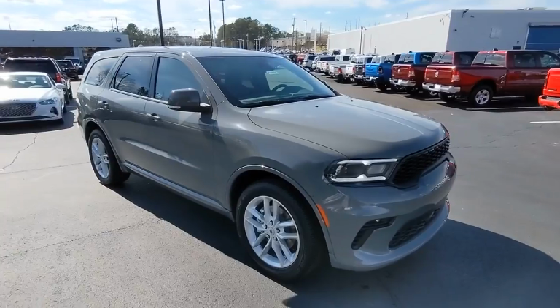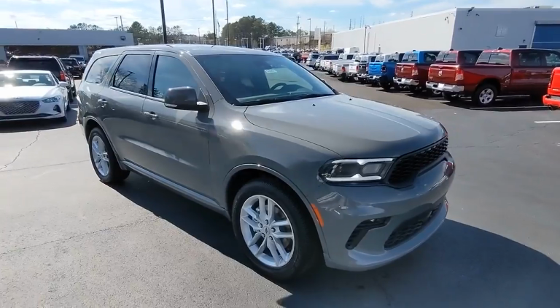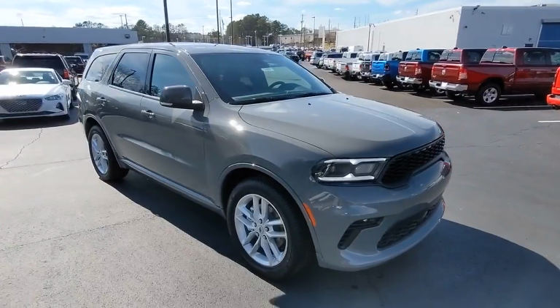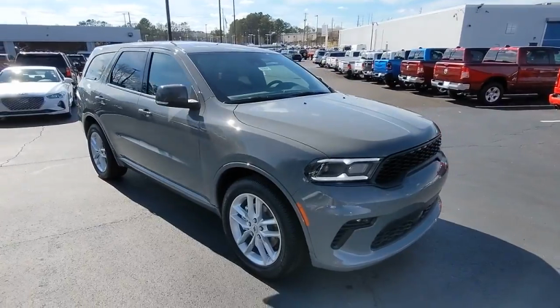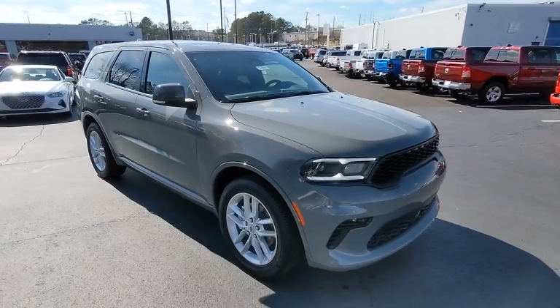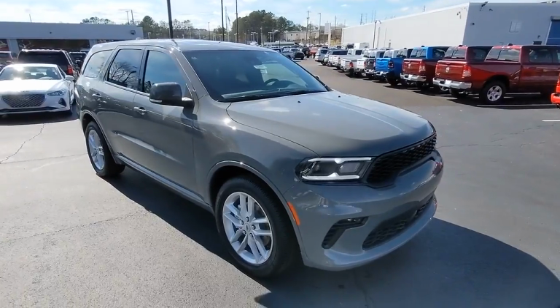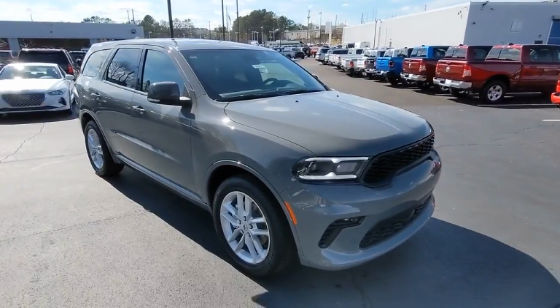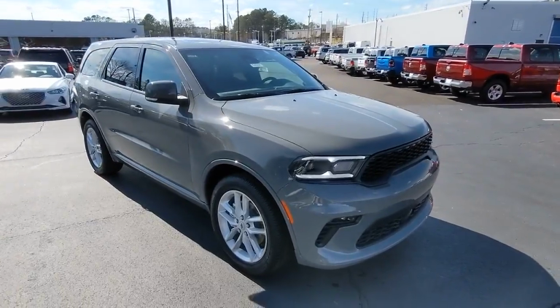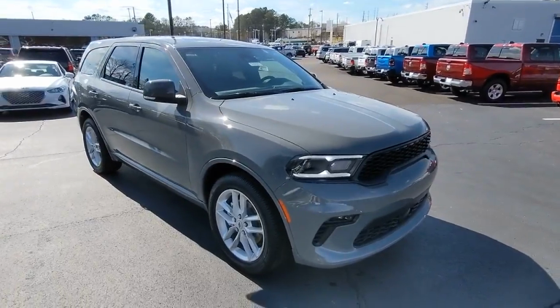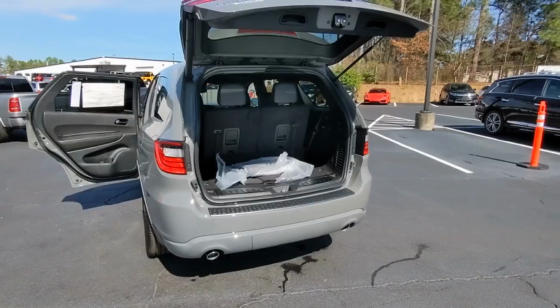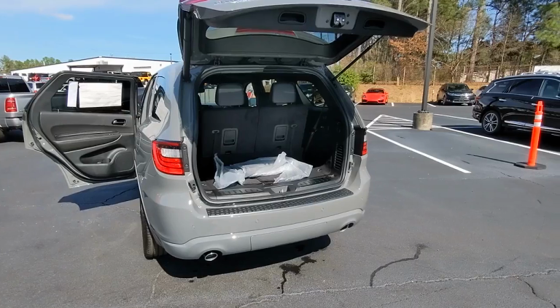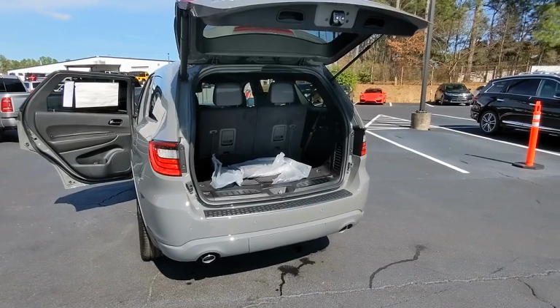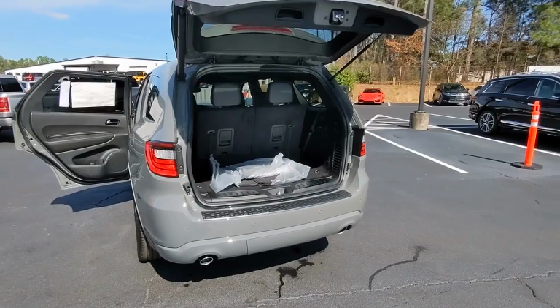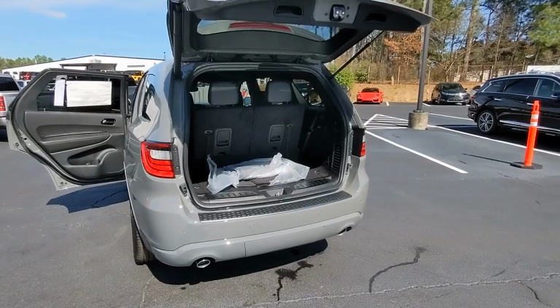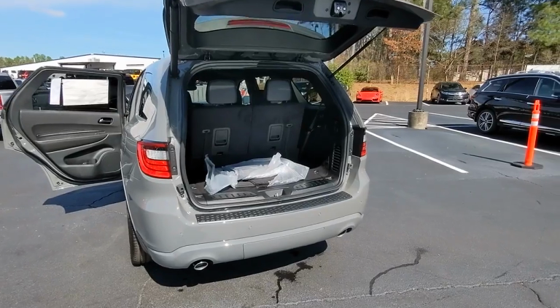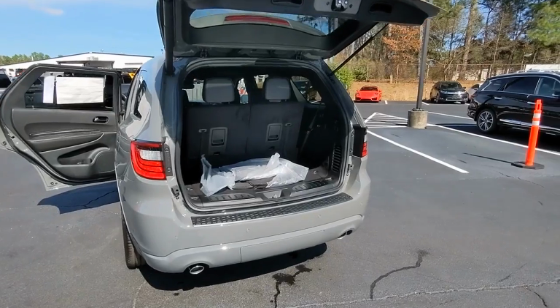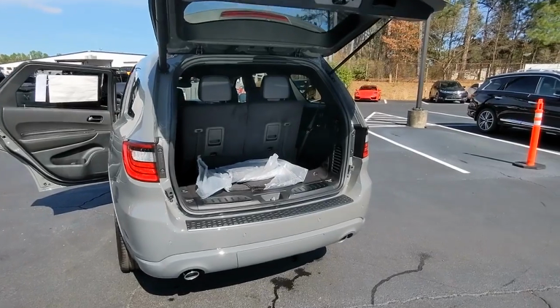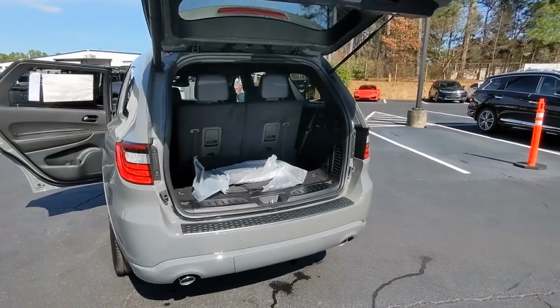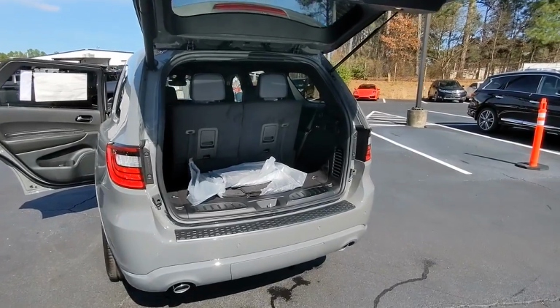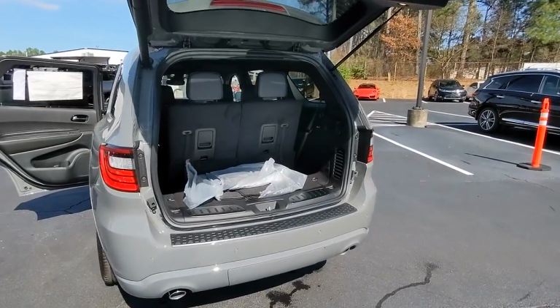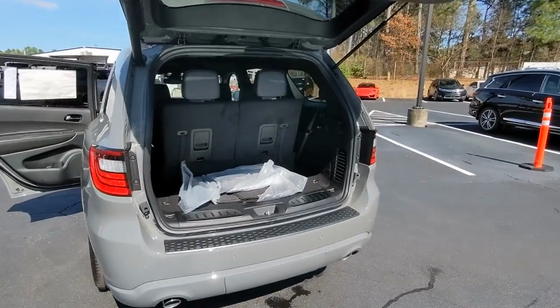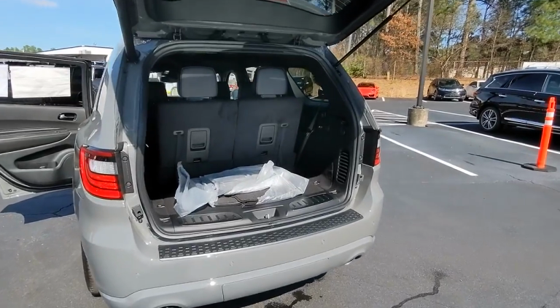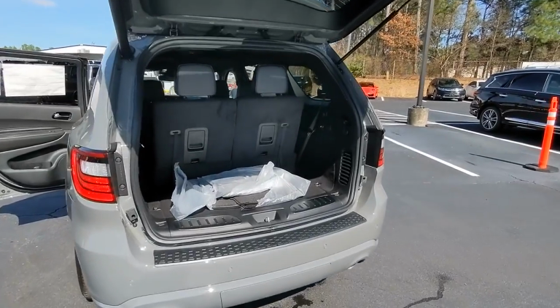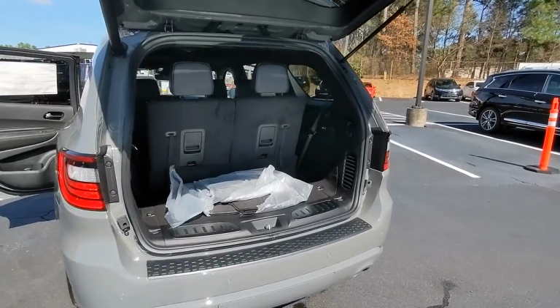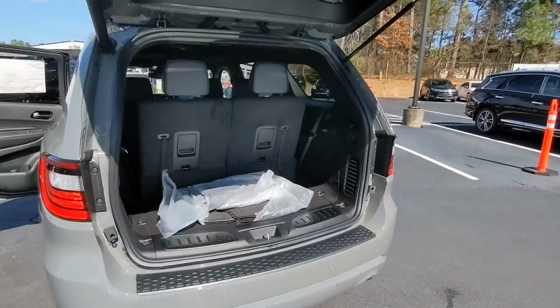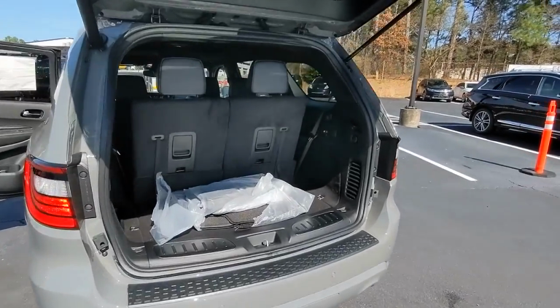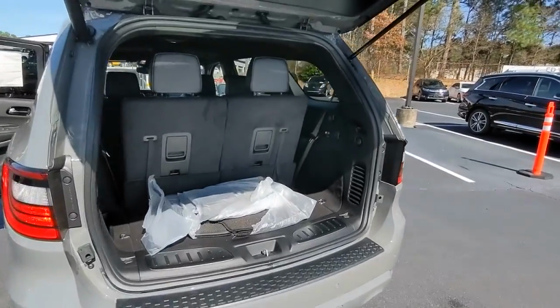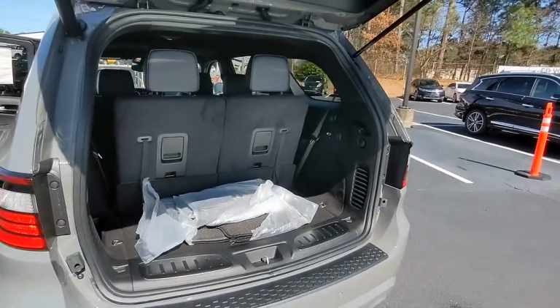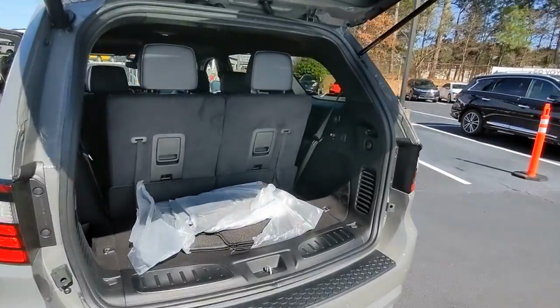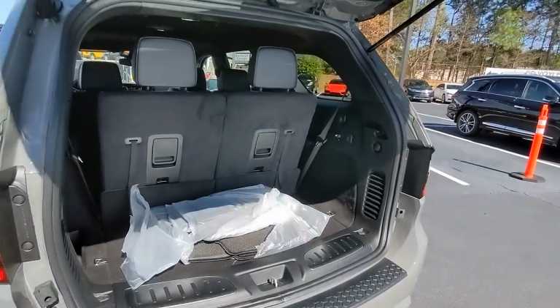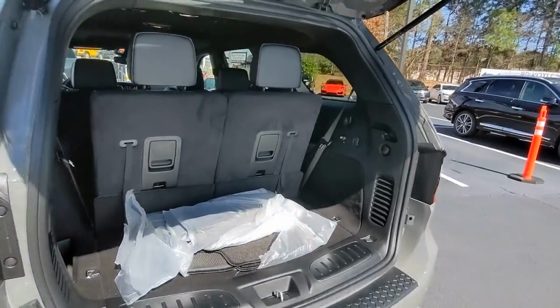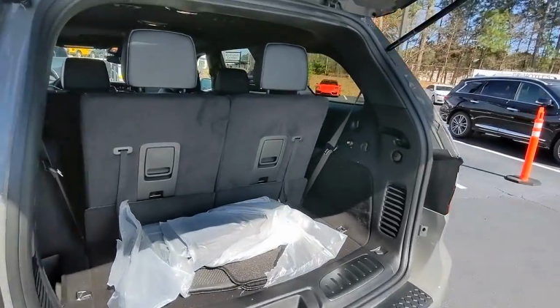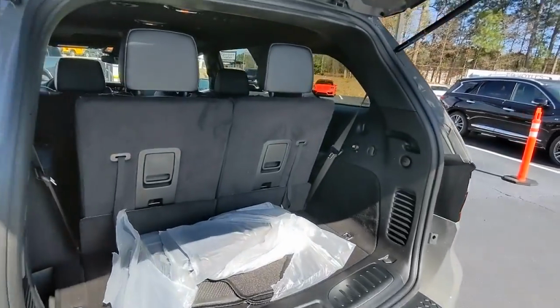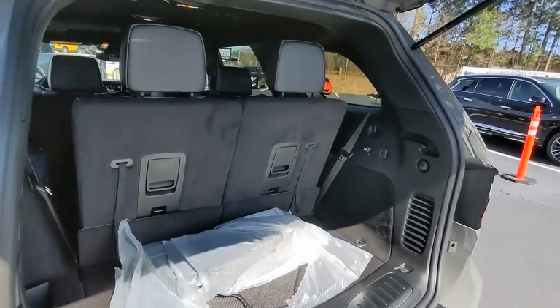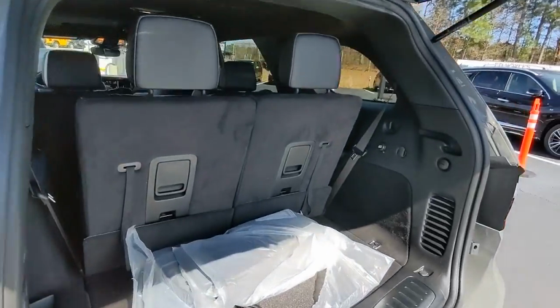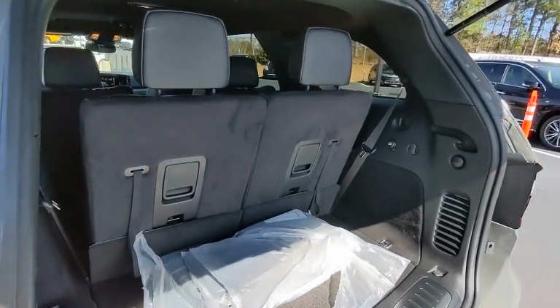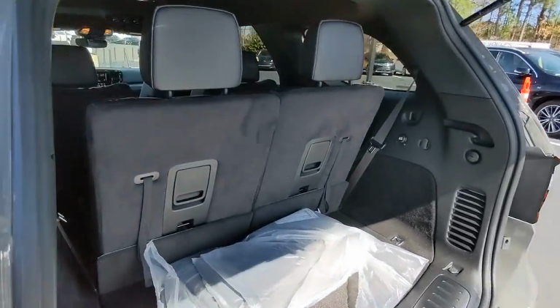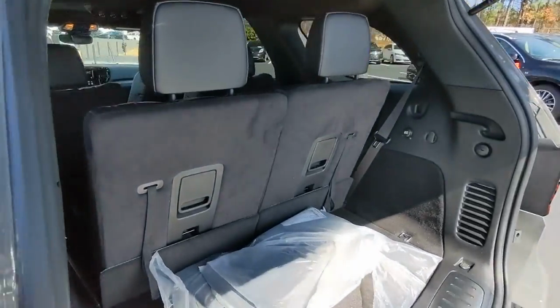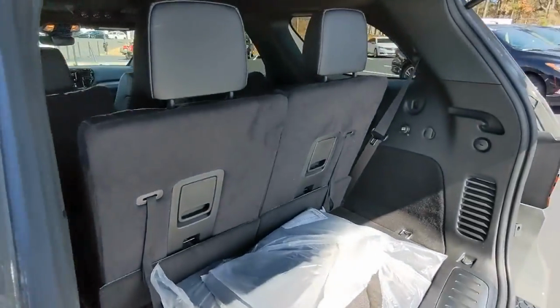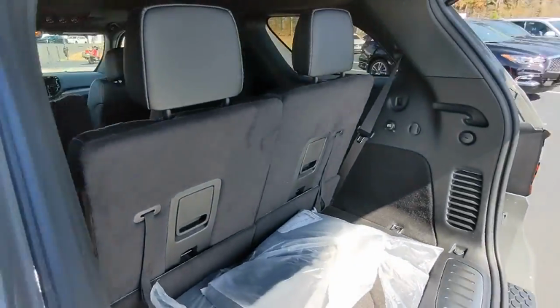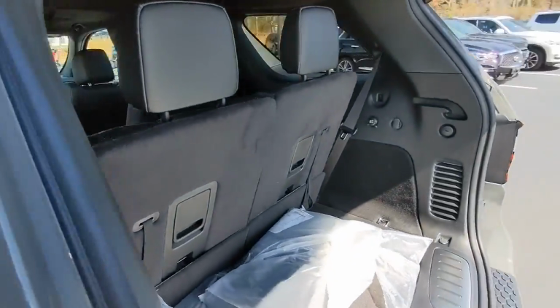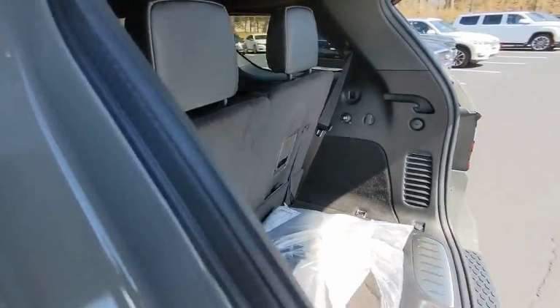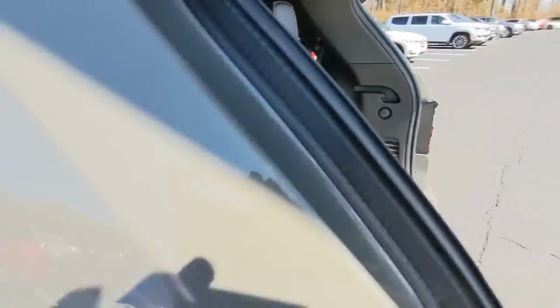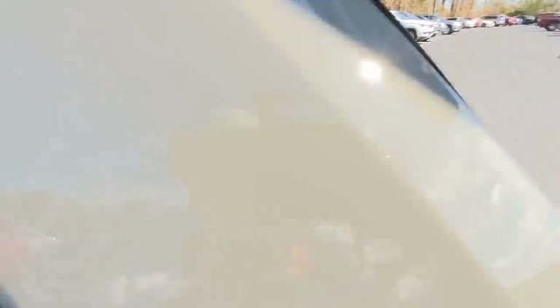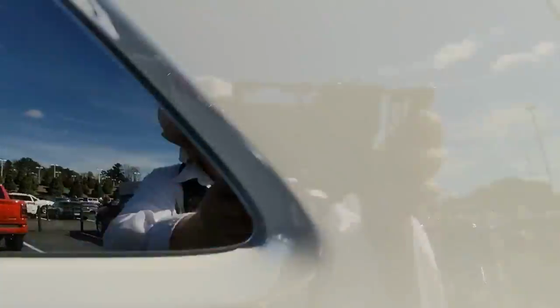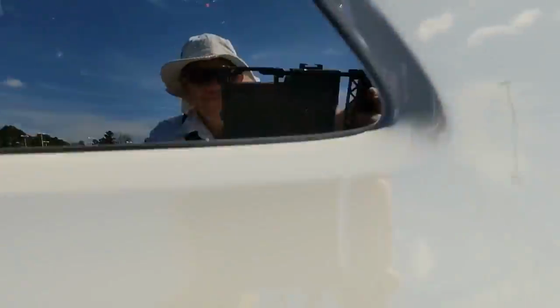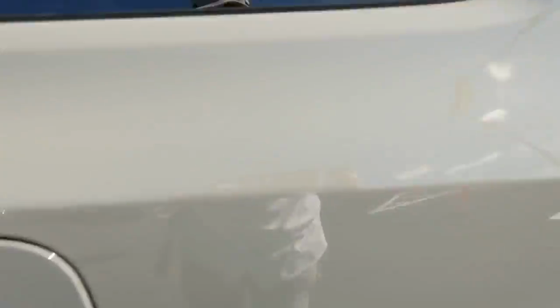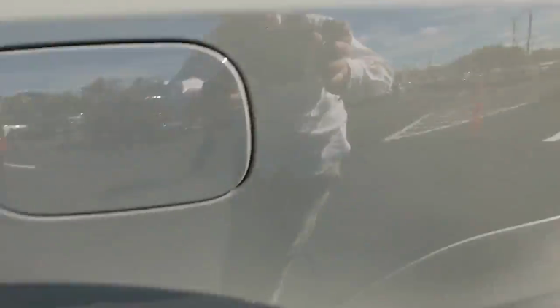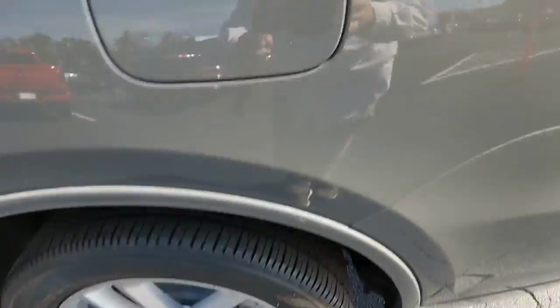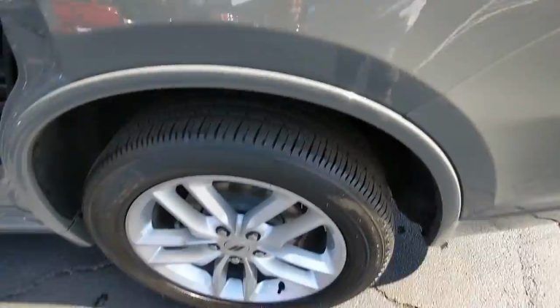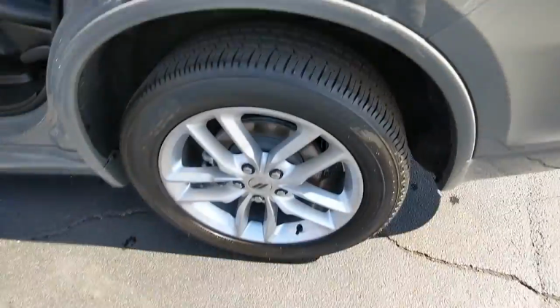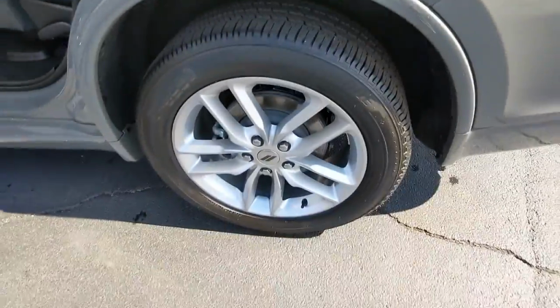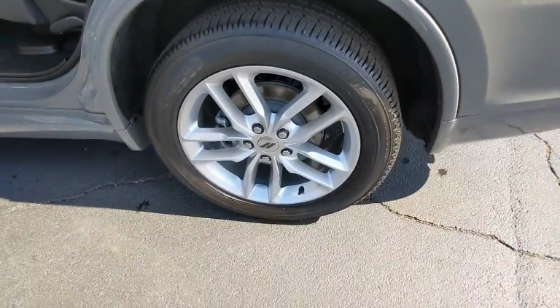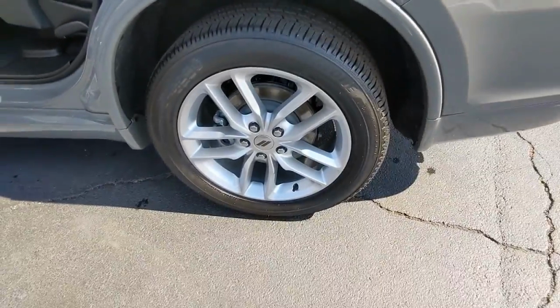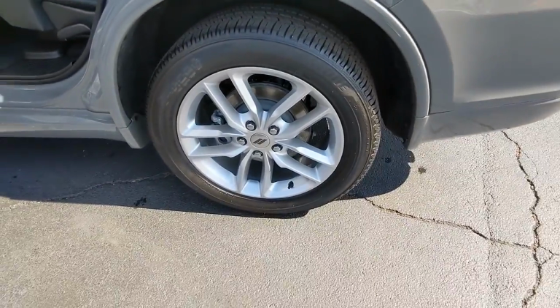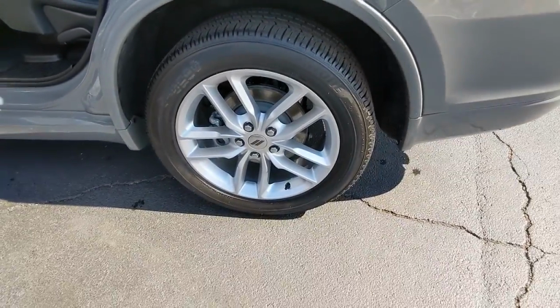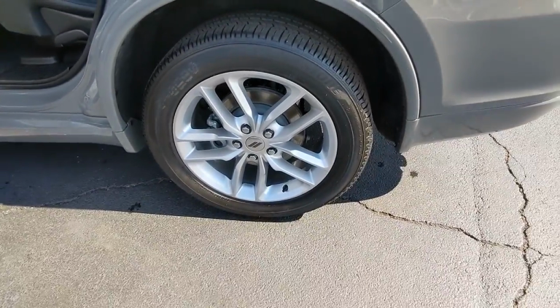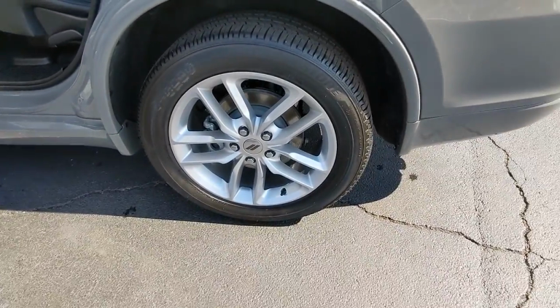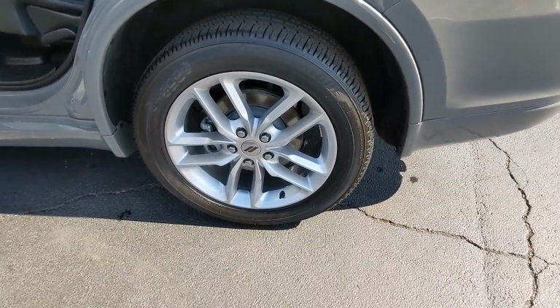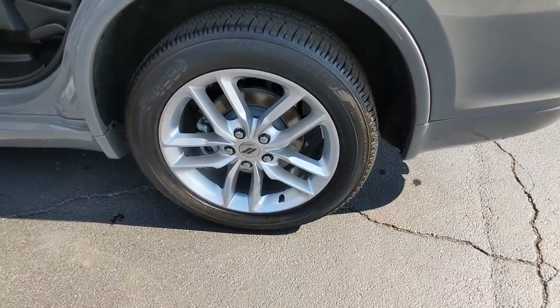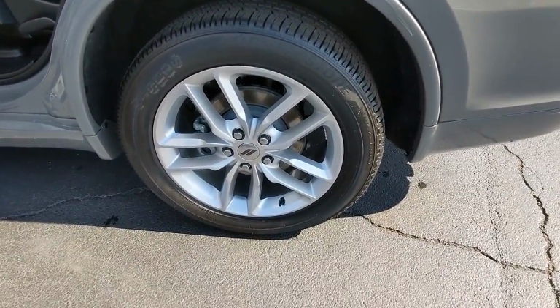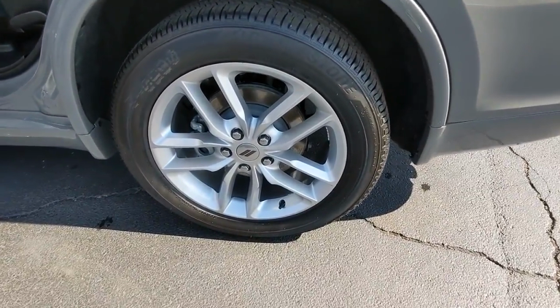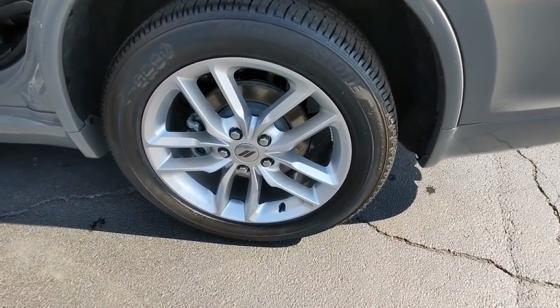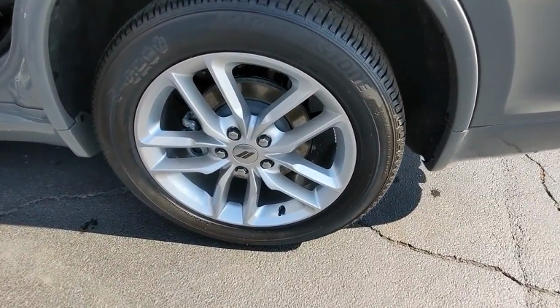Backup camera, remote engine start, keyless start, satellite radio, power liftgate, and blind spot monitor.